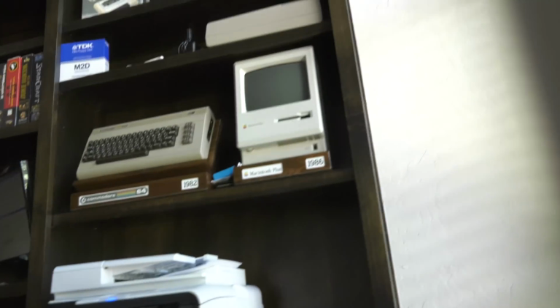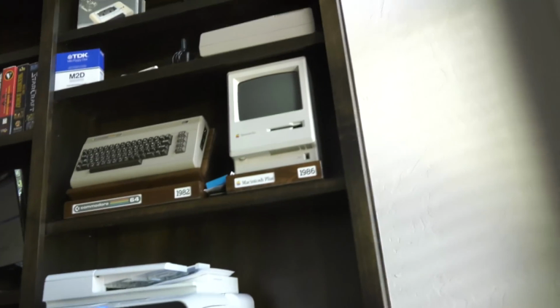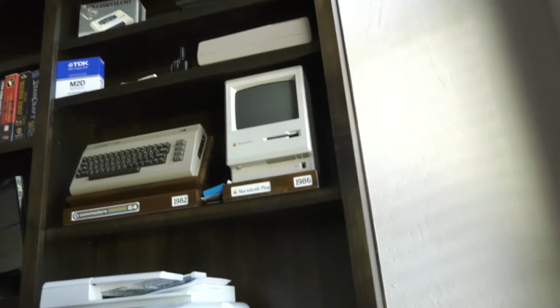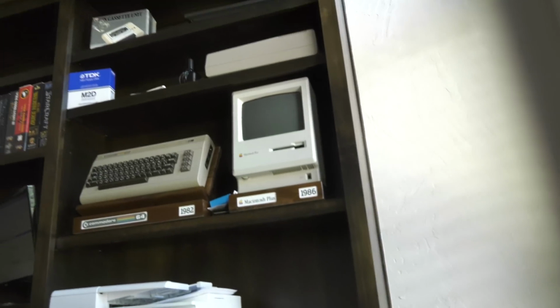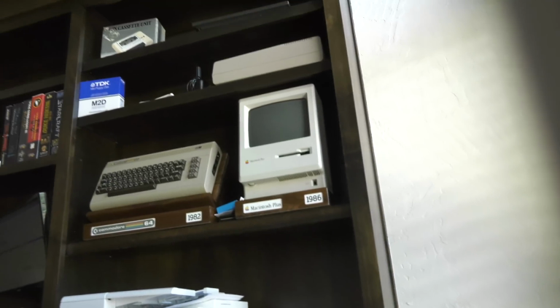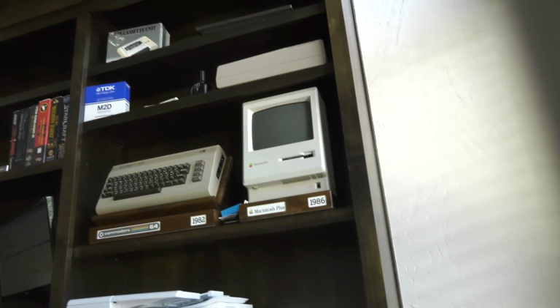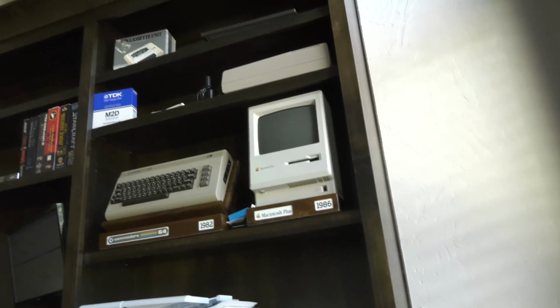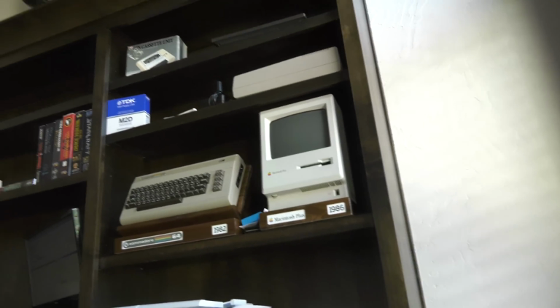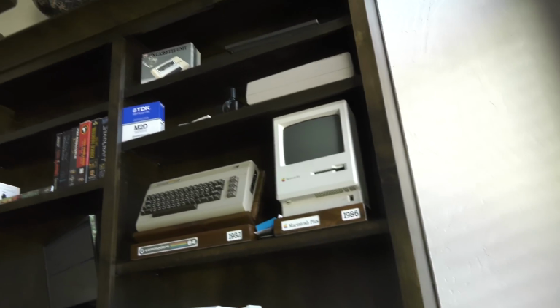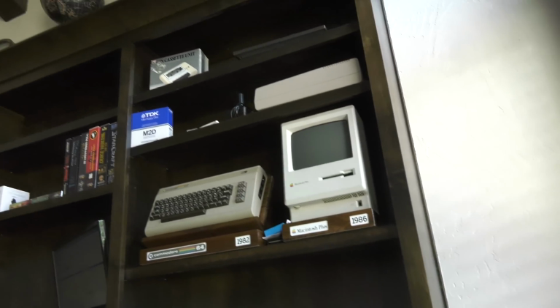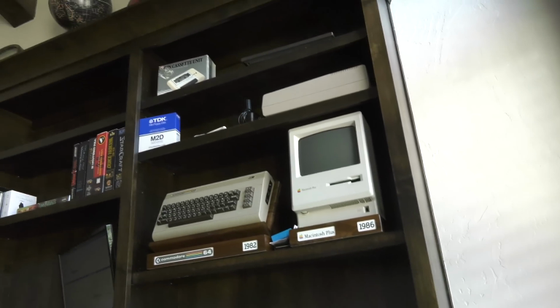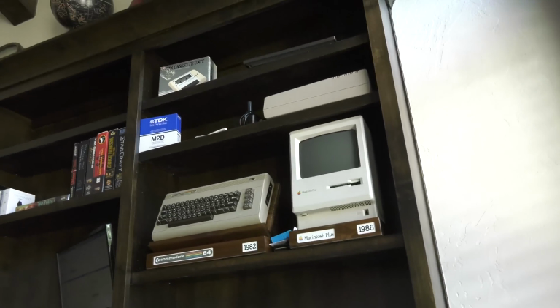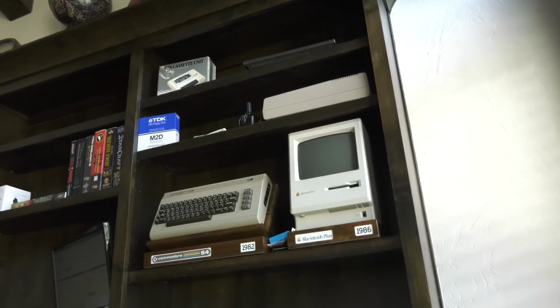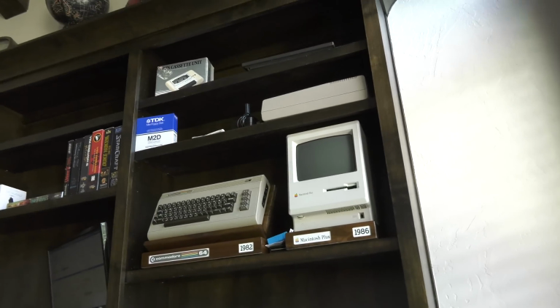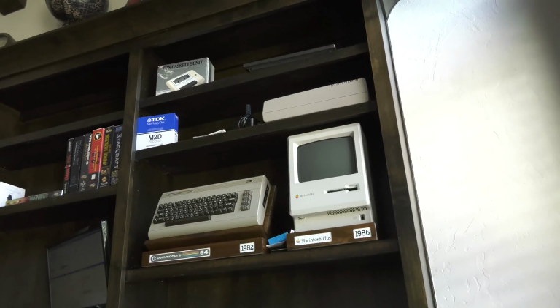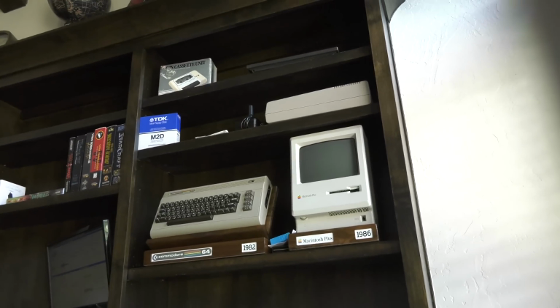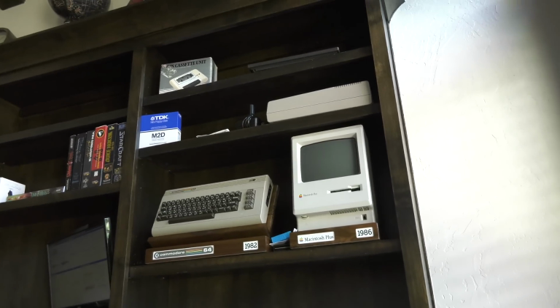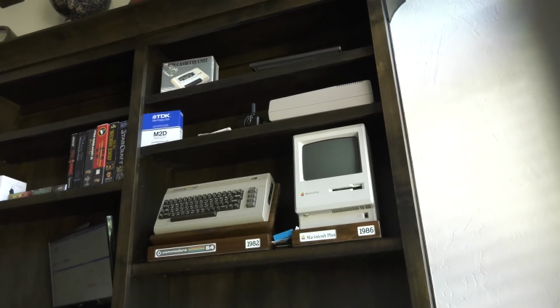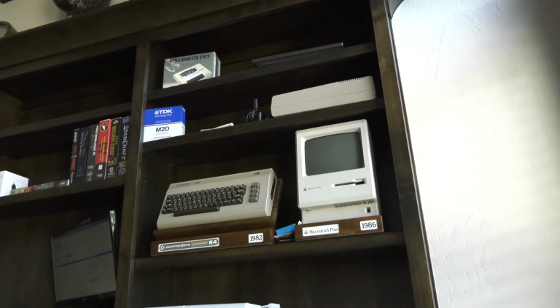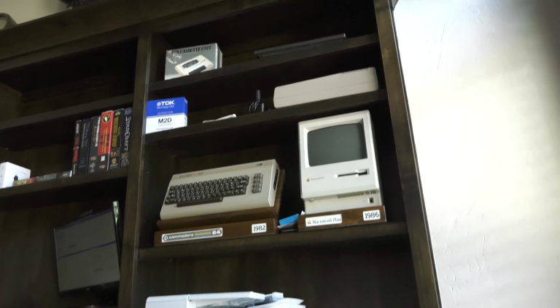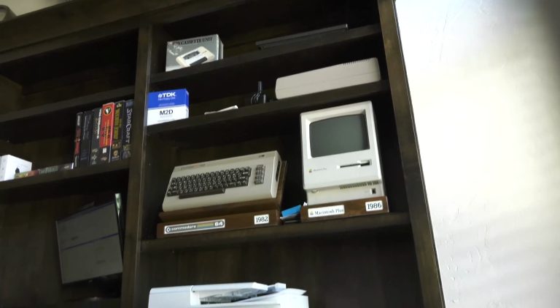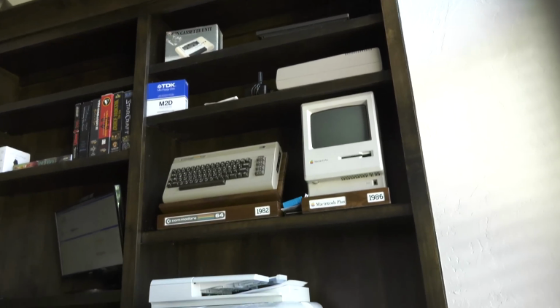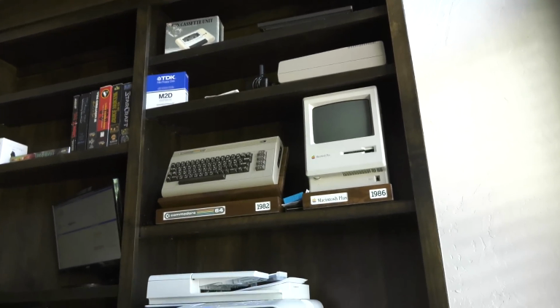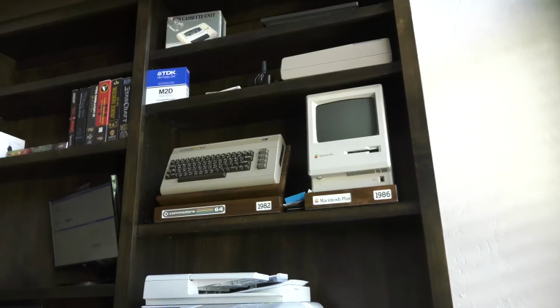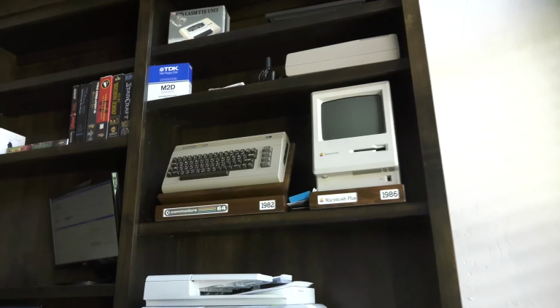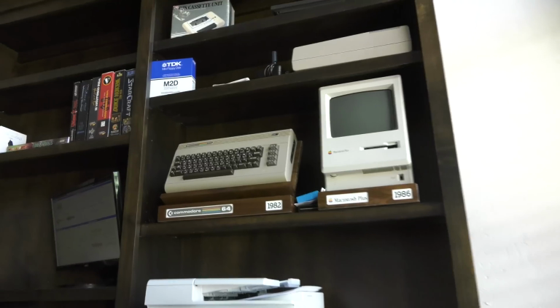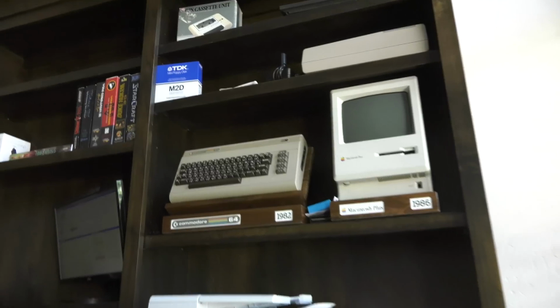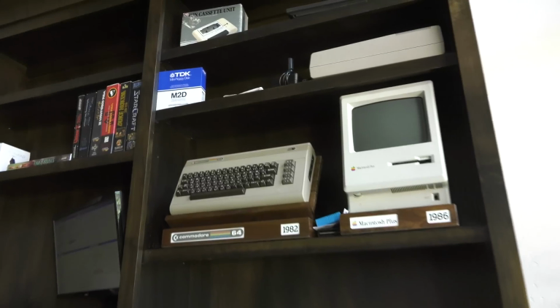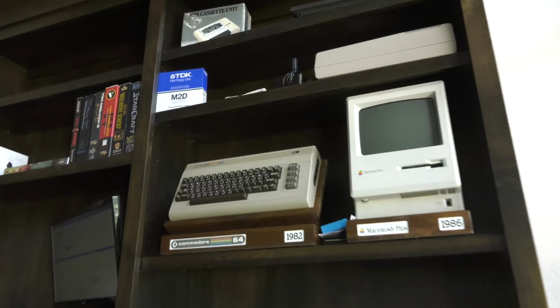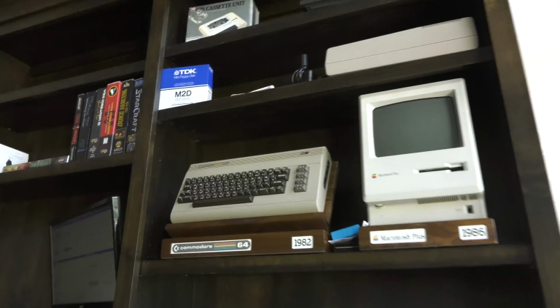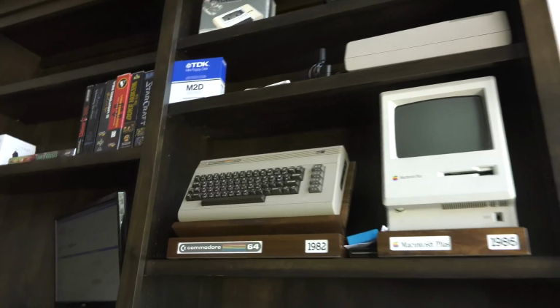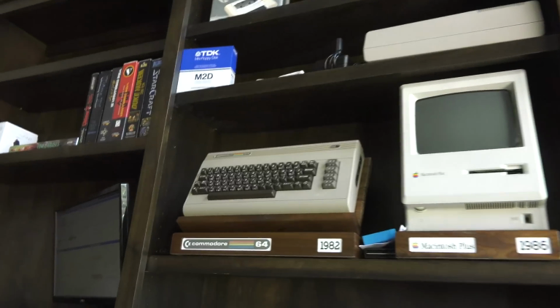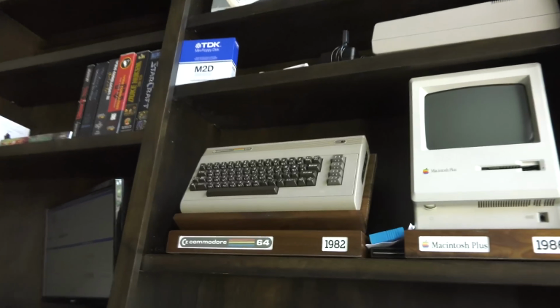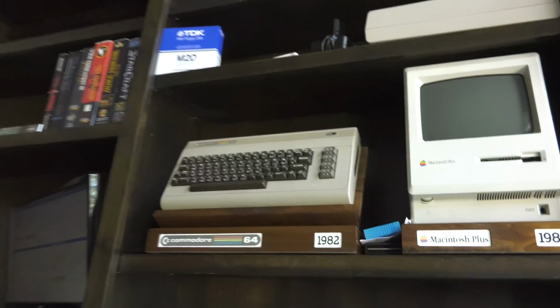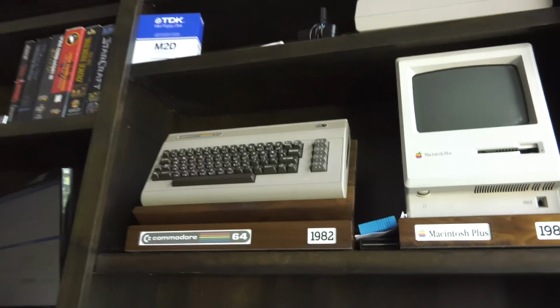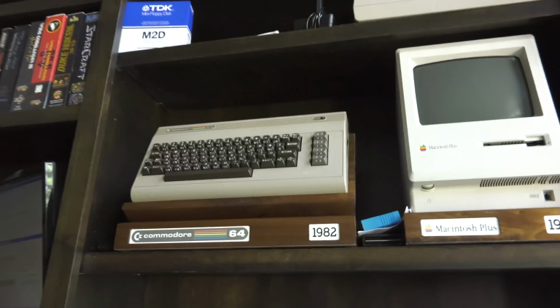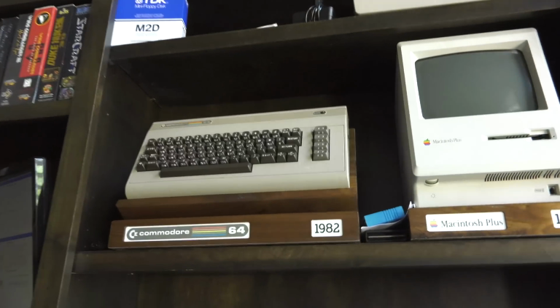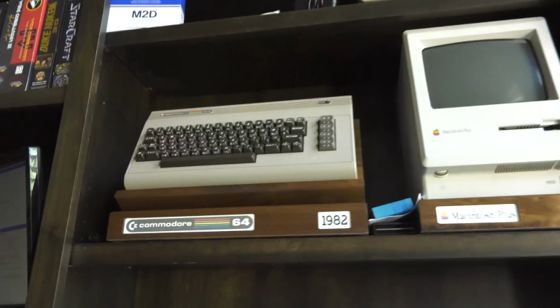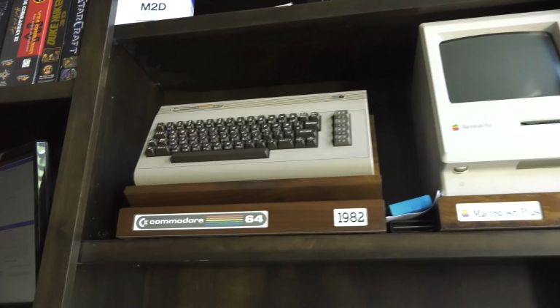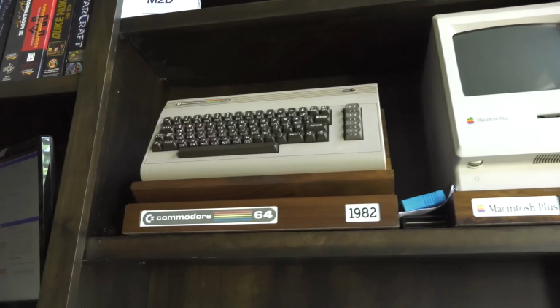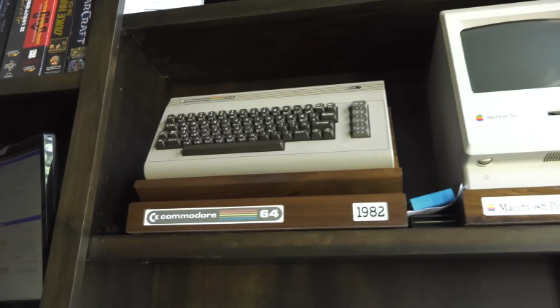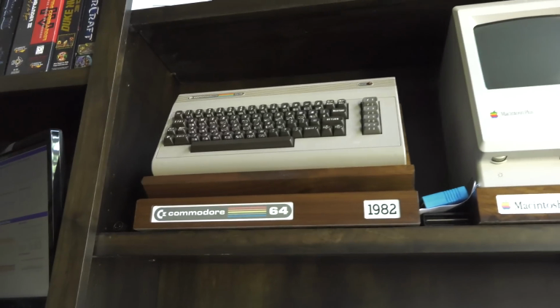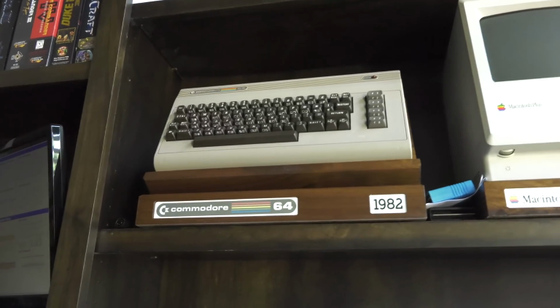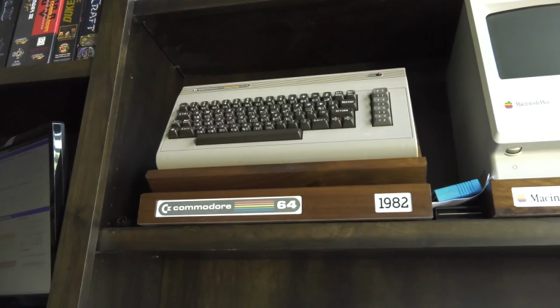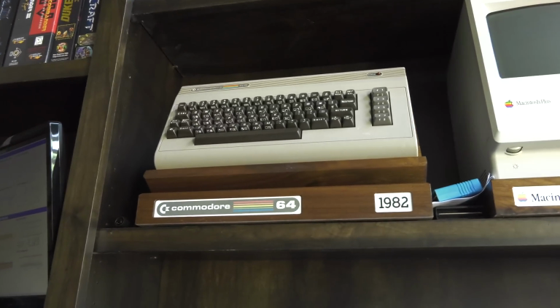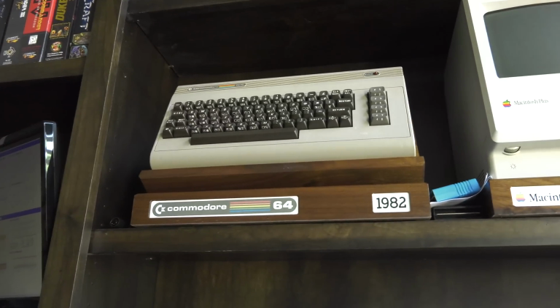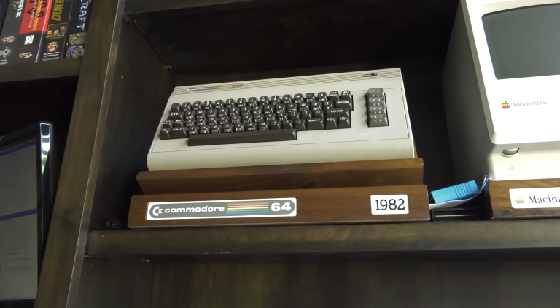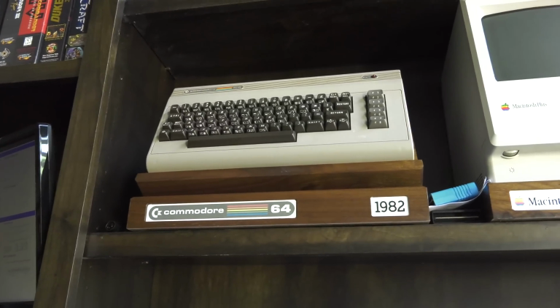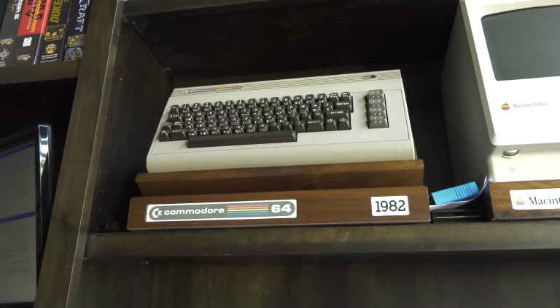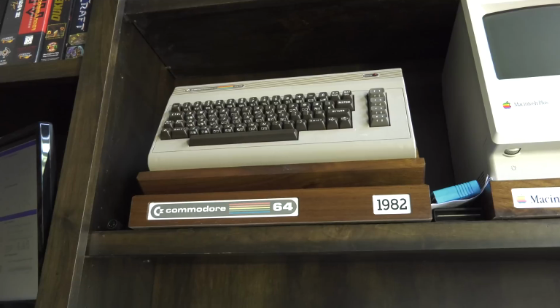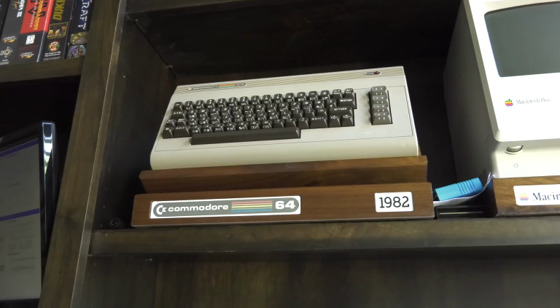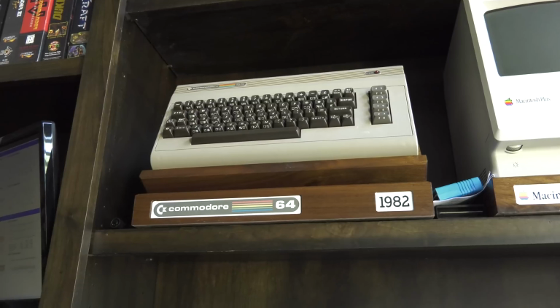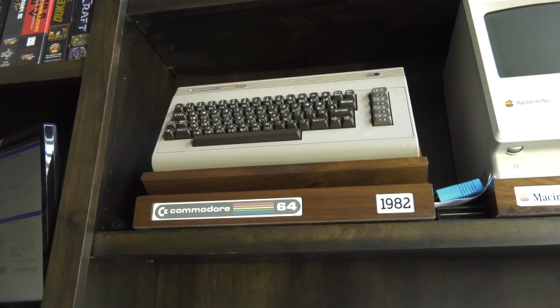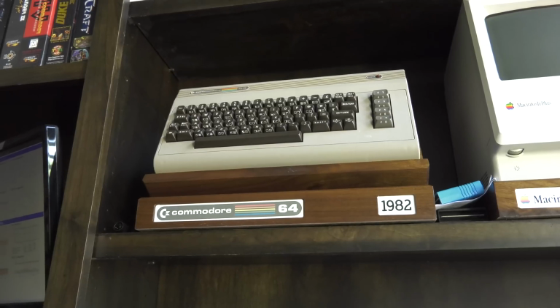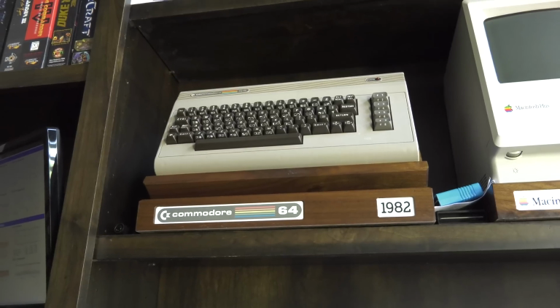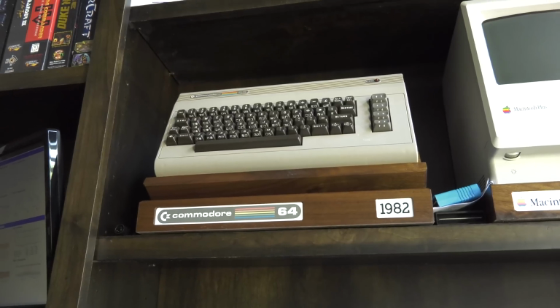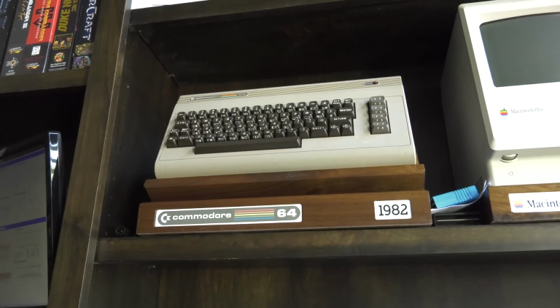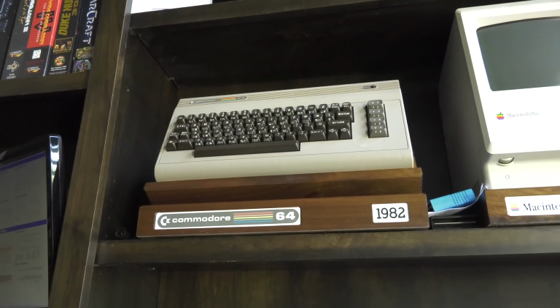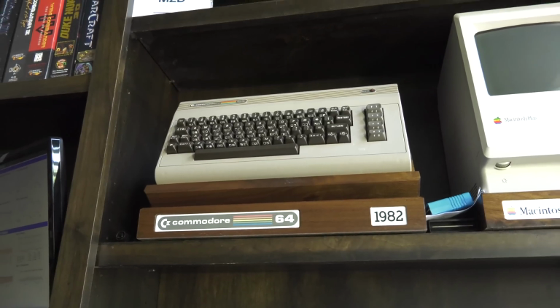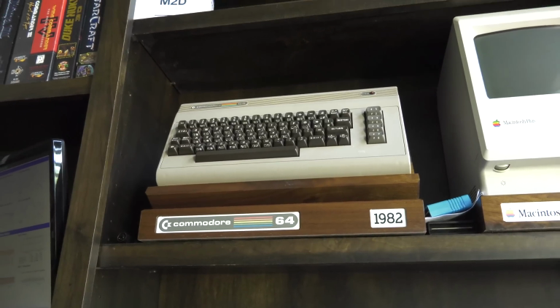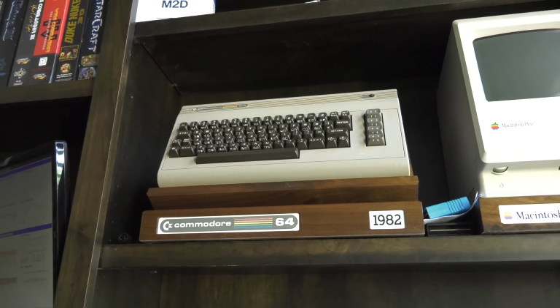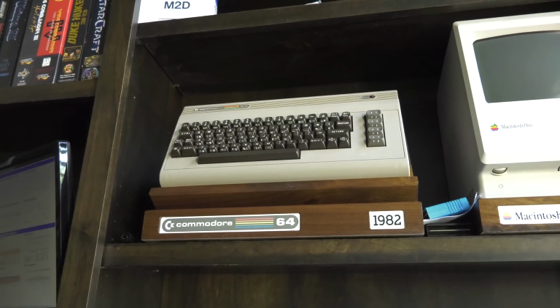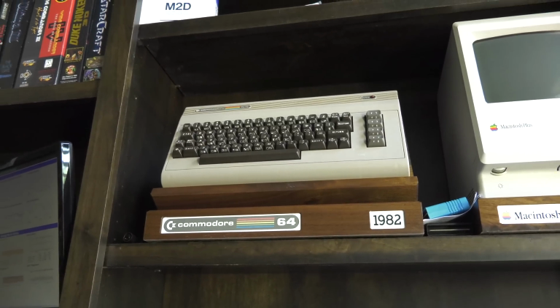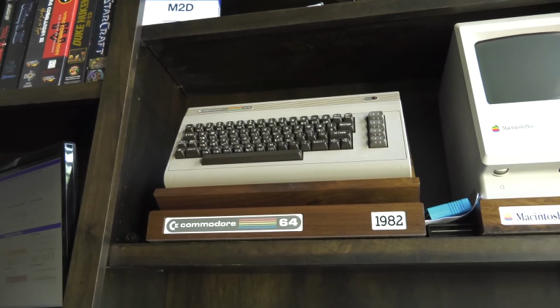These aren't really on my network, but this is where I'm starting the build-out of my 8-bit computer museum. If someone wants to send me an Altair 8800, feel free.